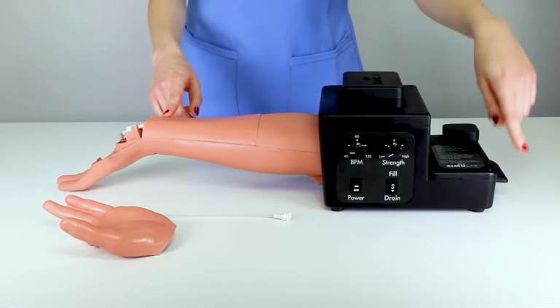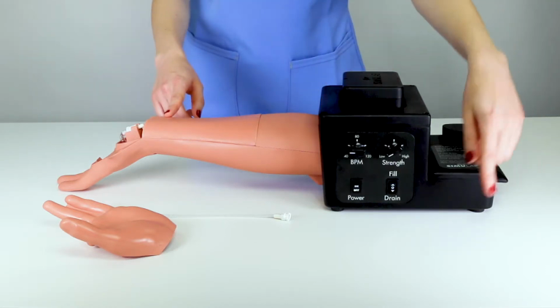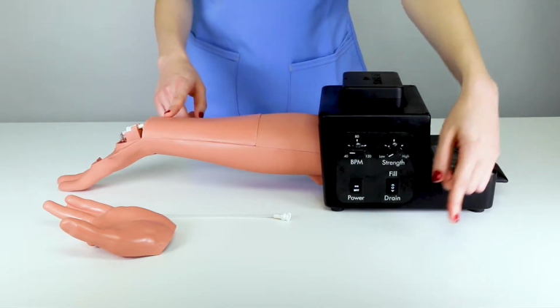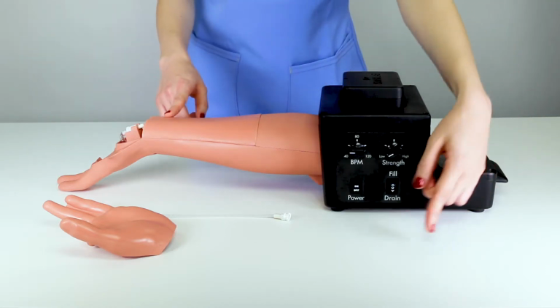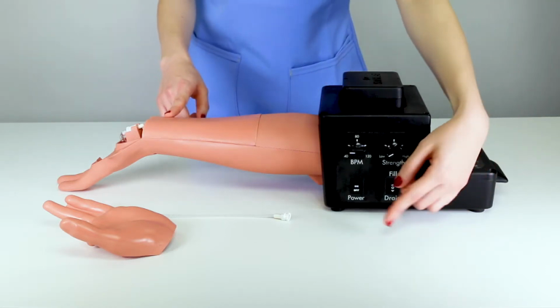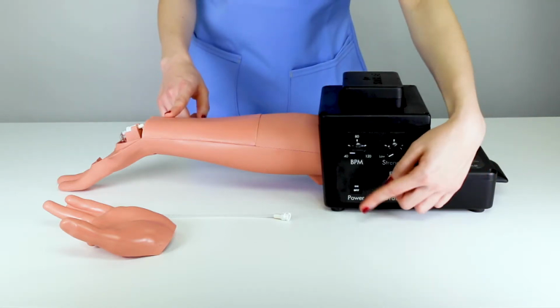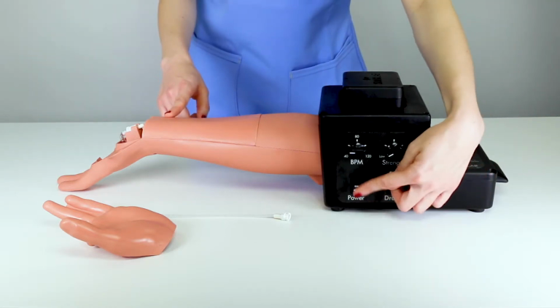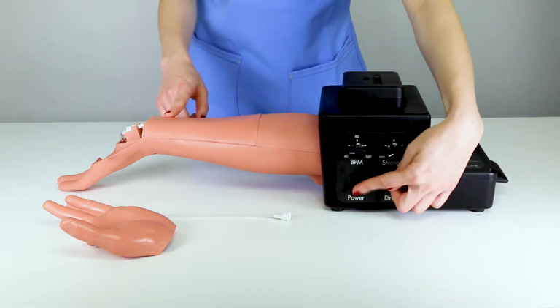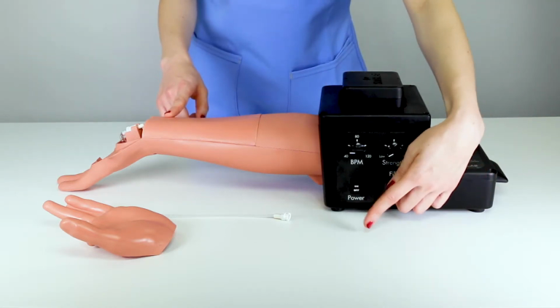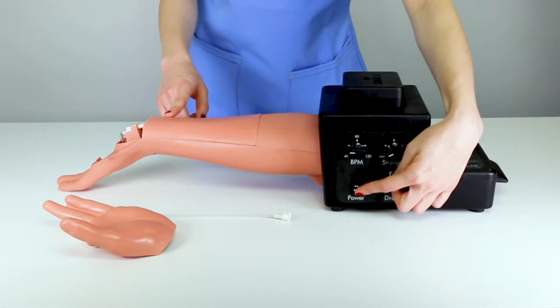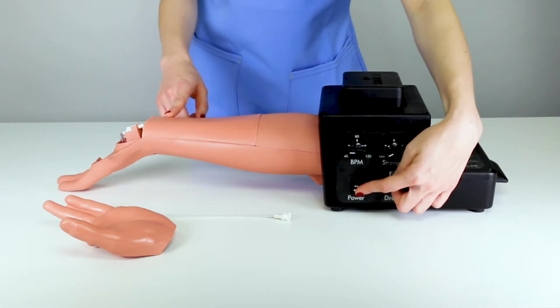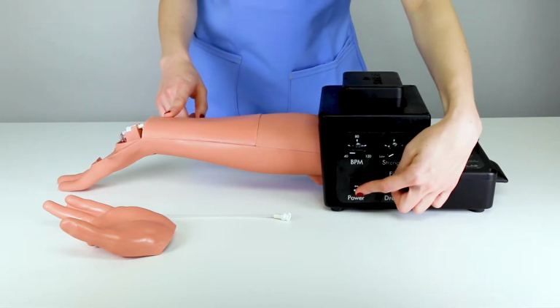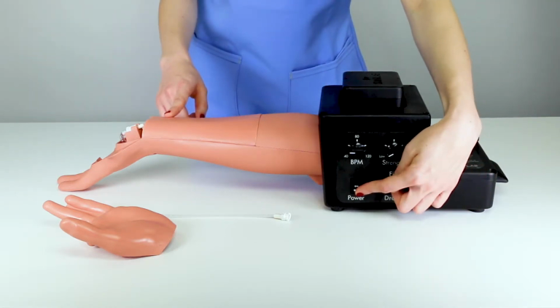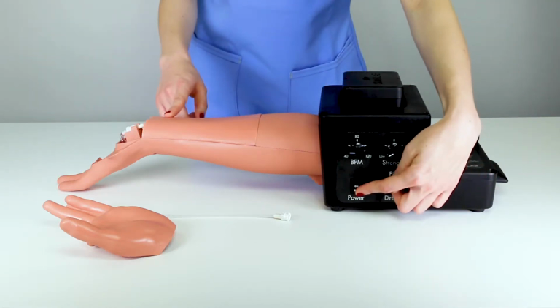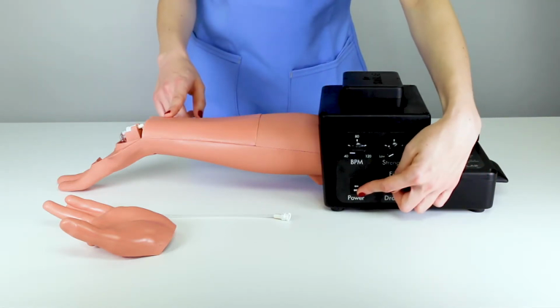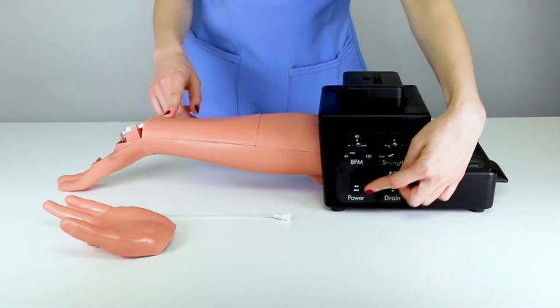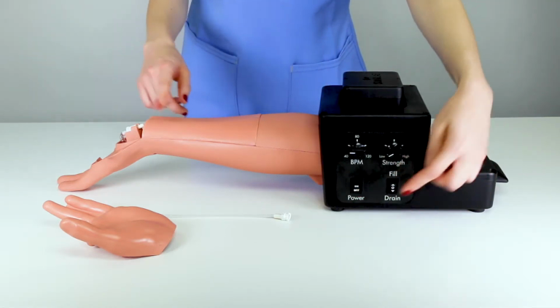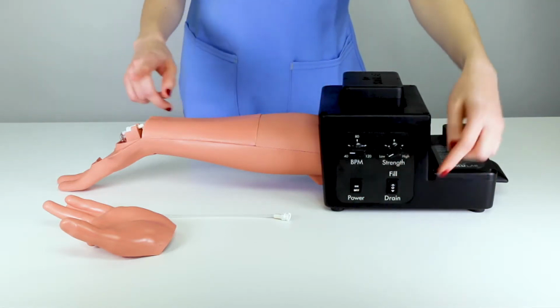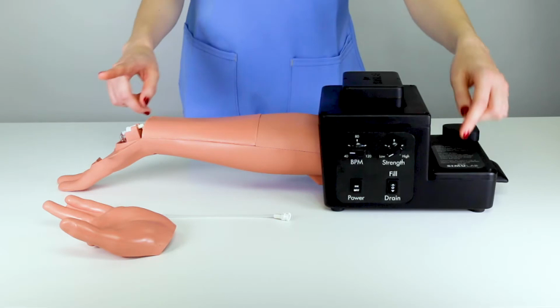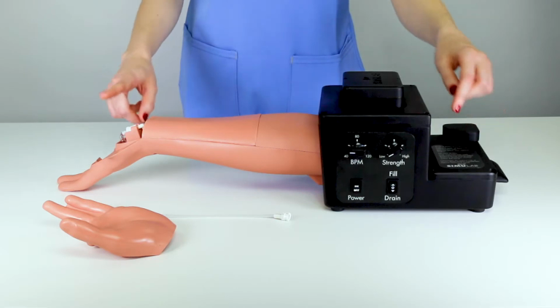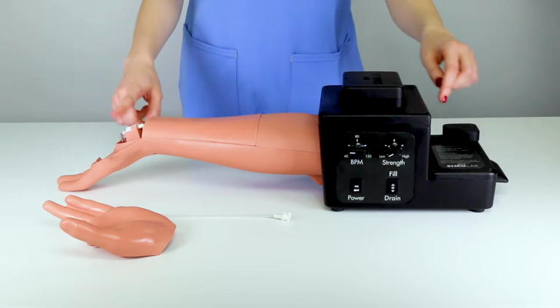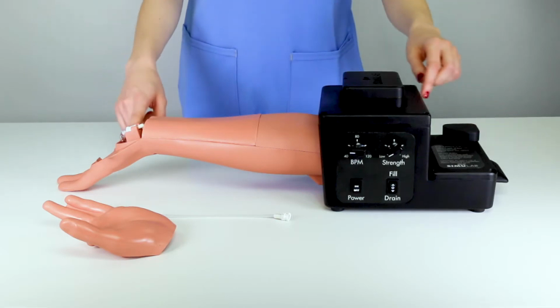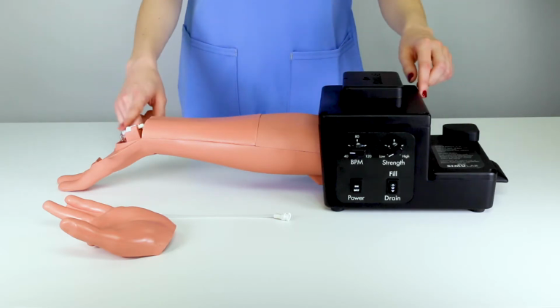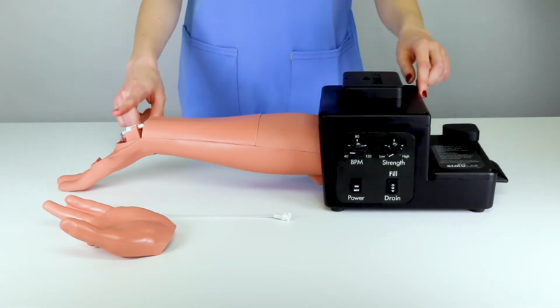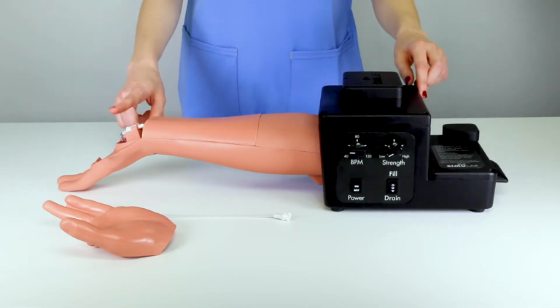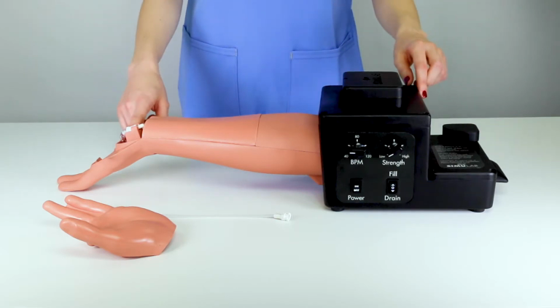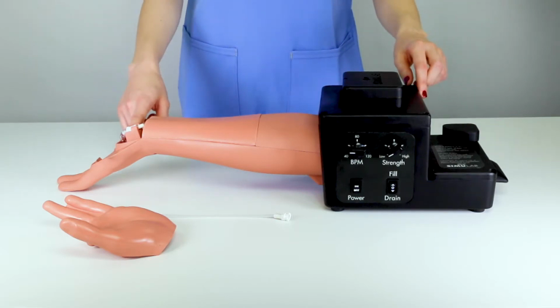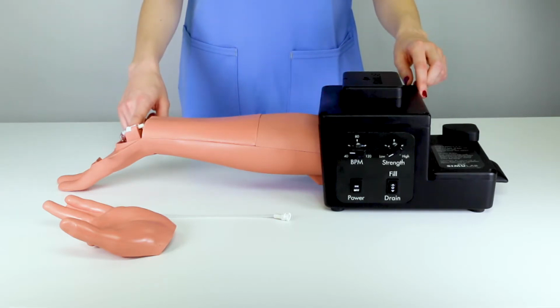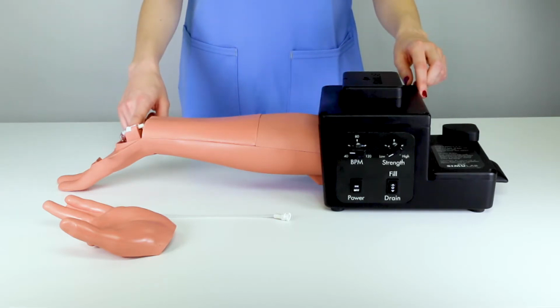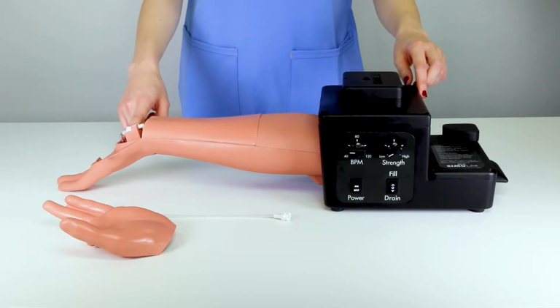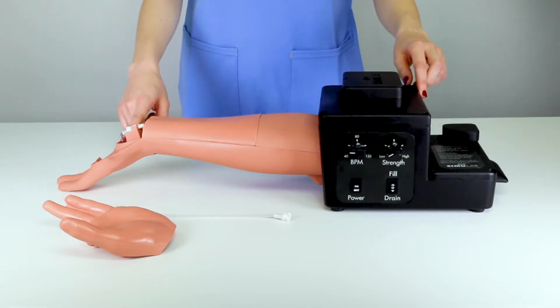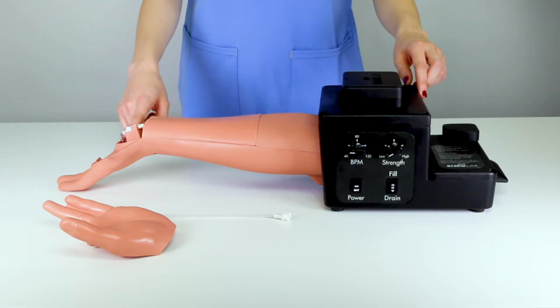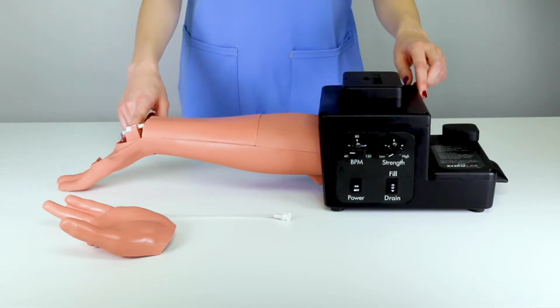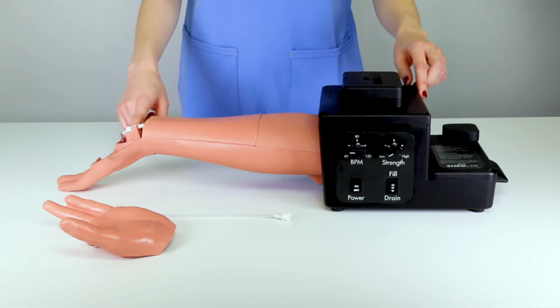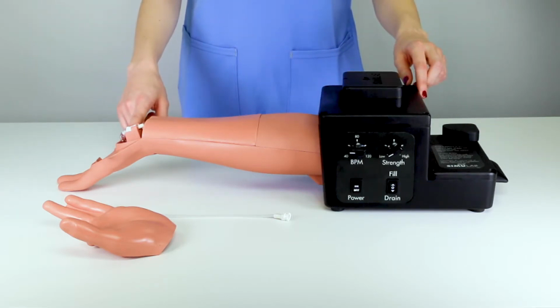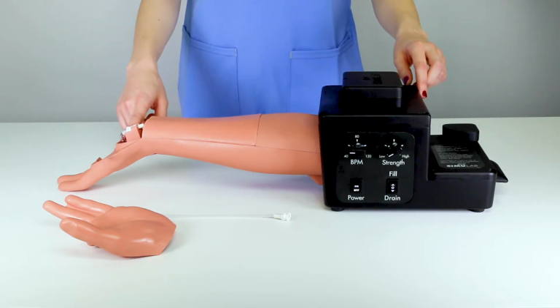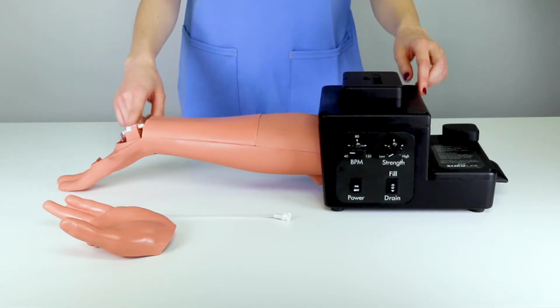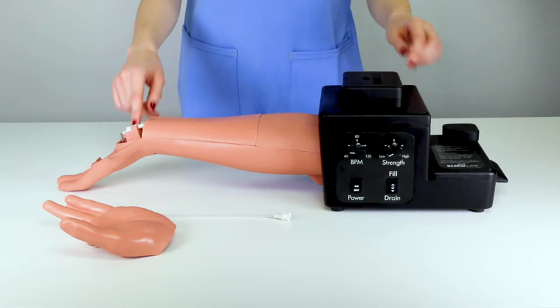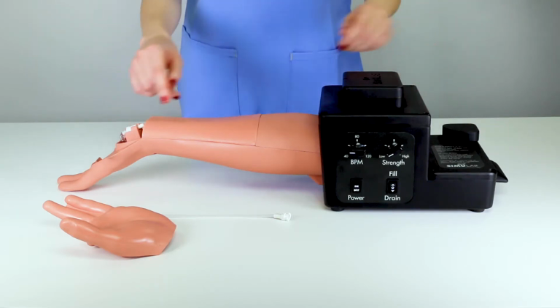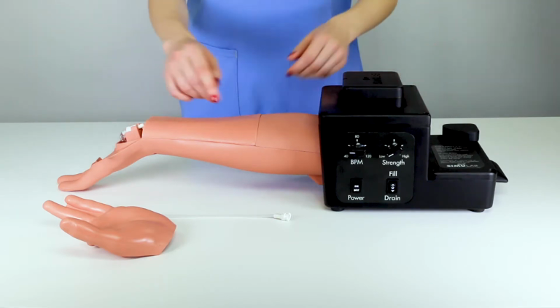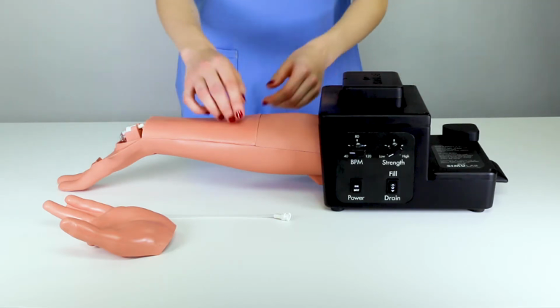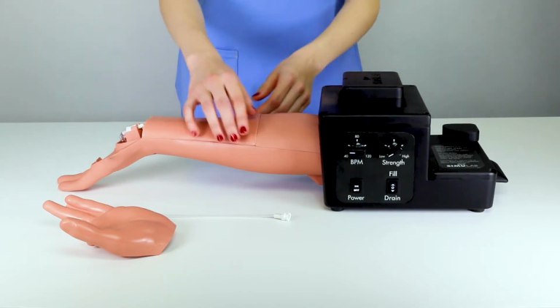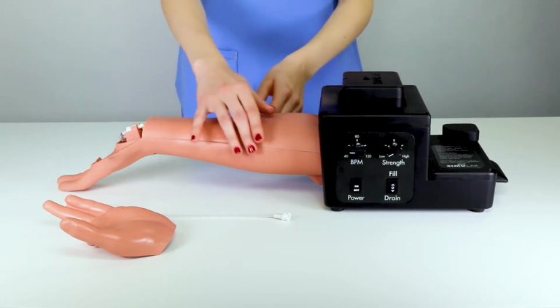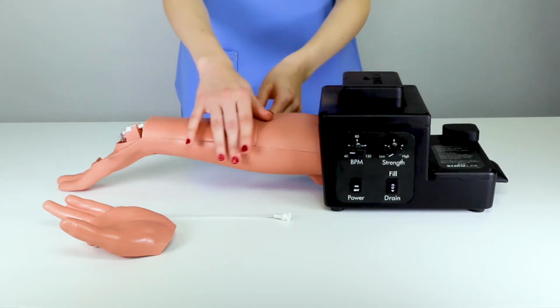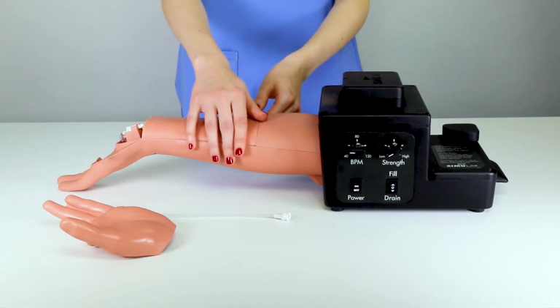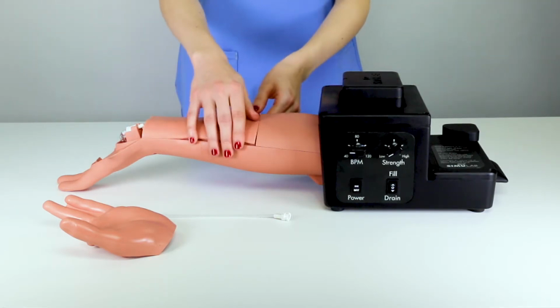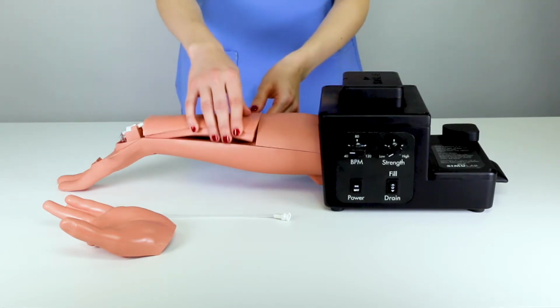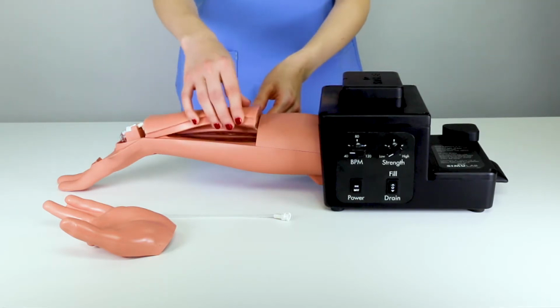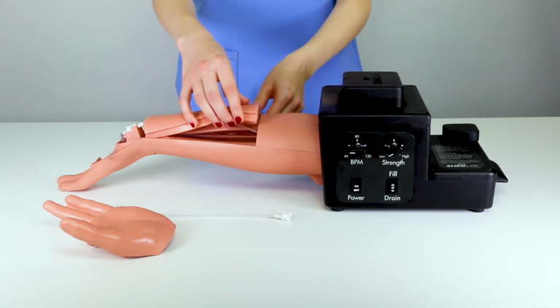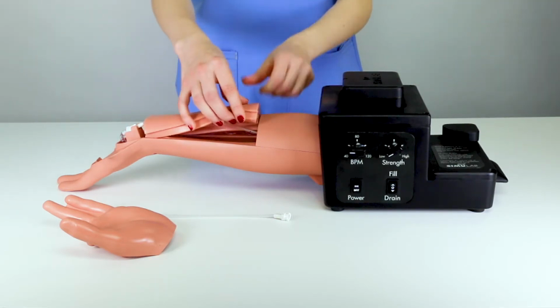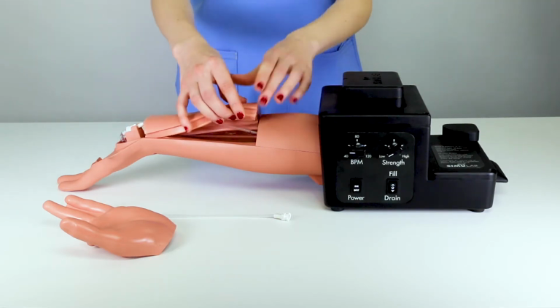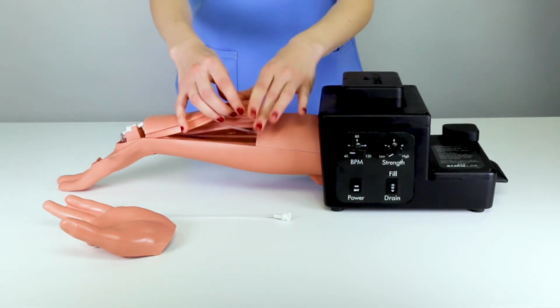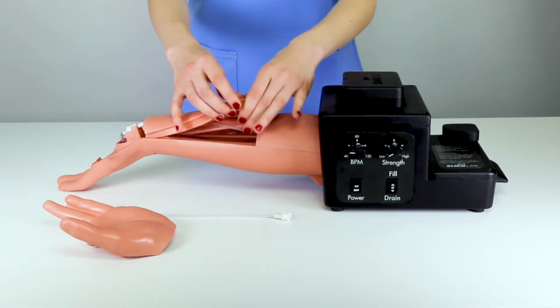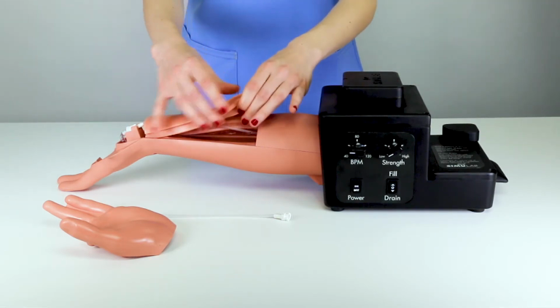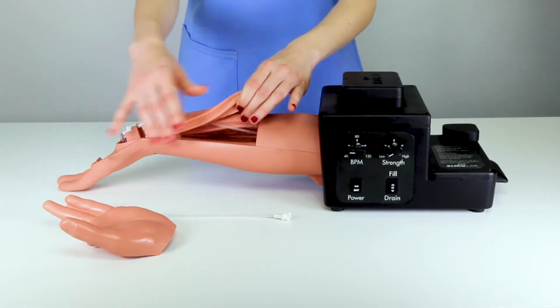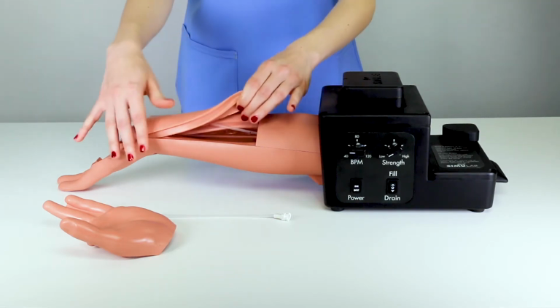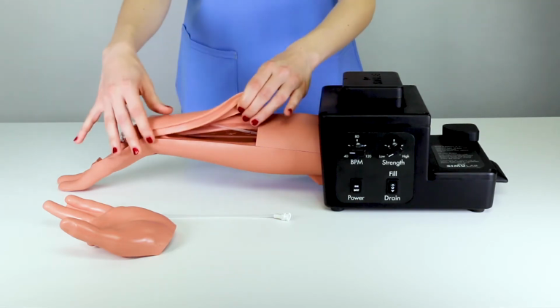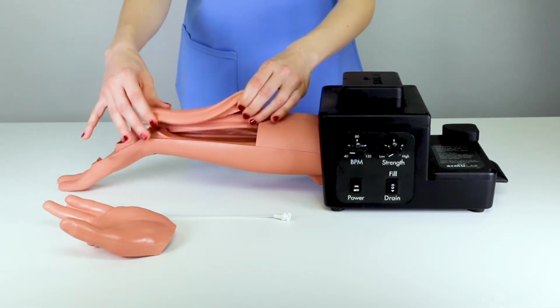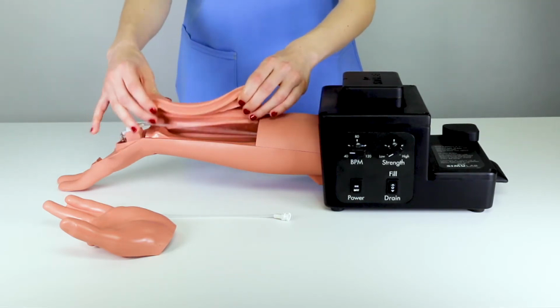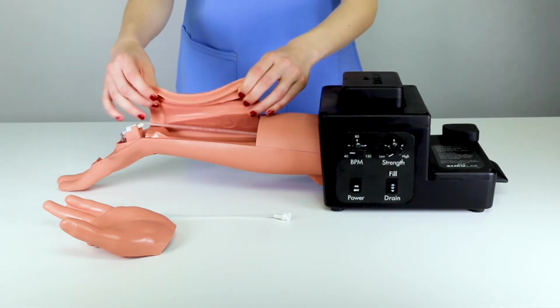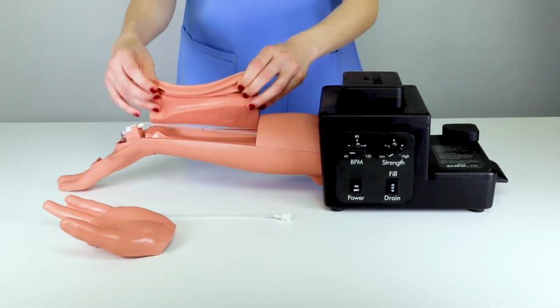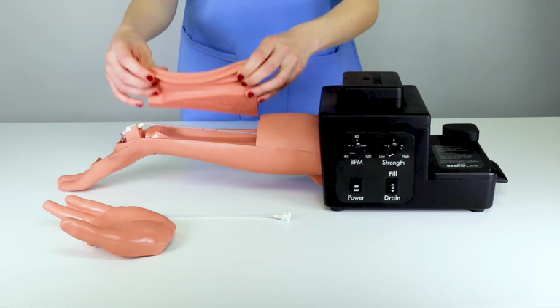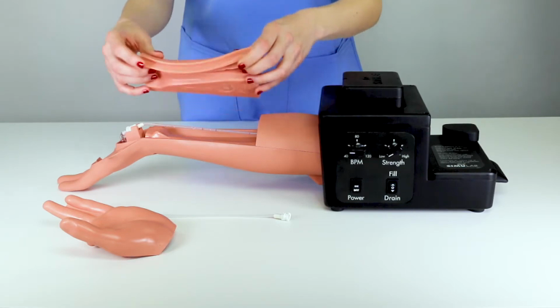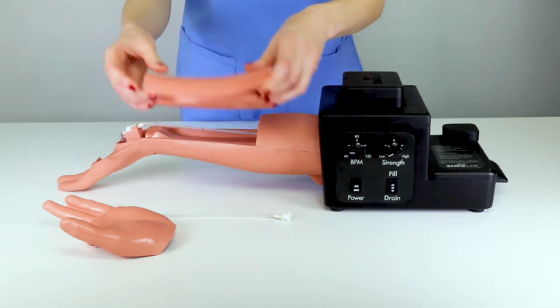With the trainer turned off and the fluid fully drained from the fluid line, remove the tissue and the arm cap to access the artery.